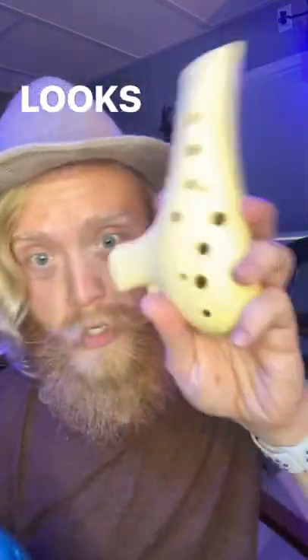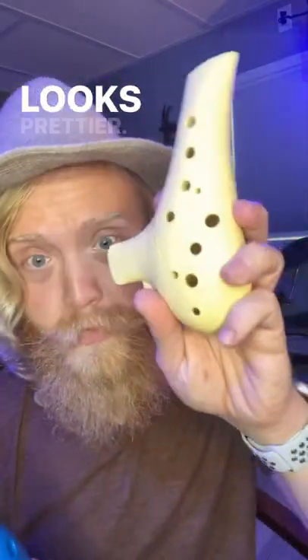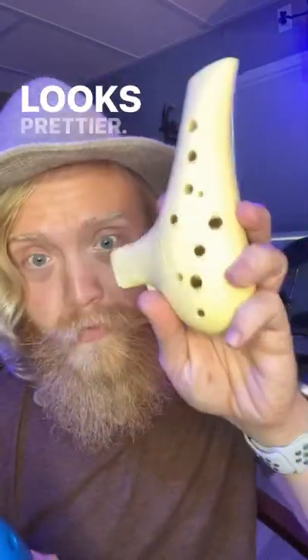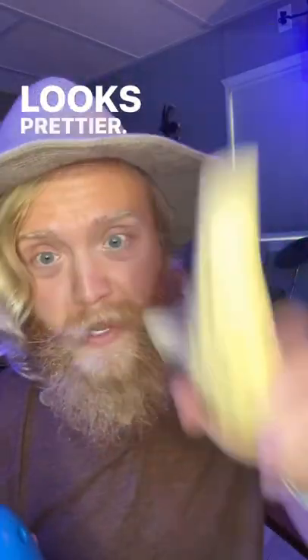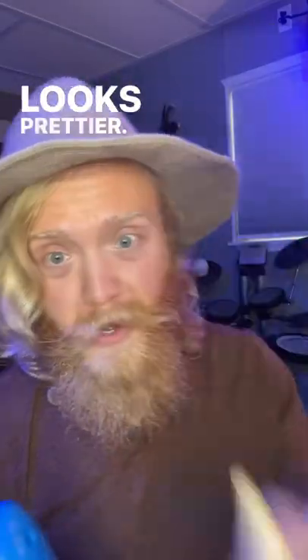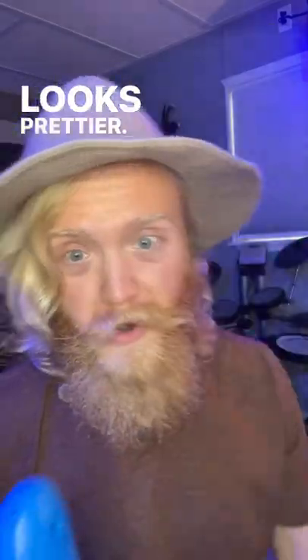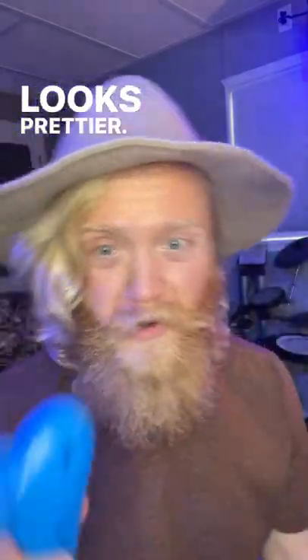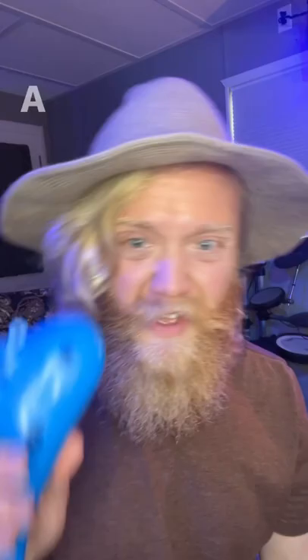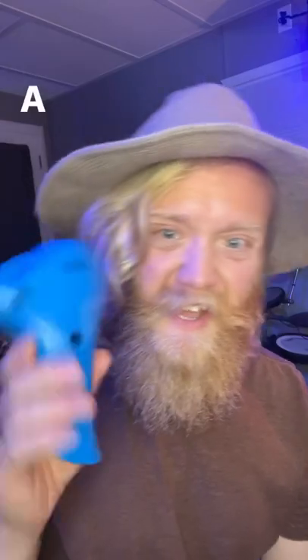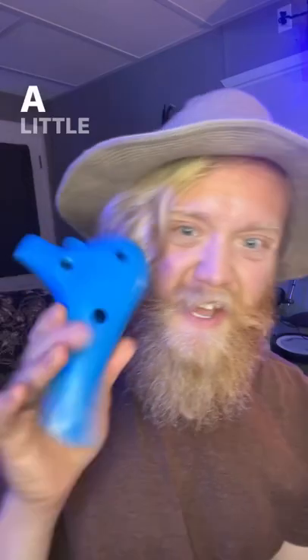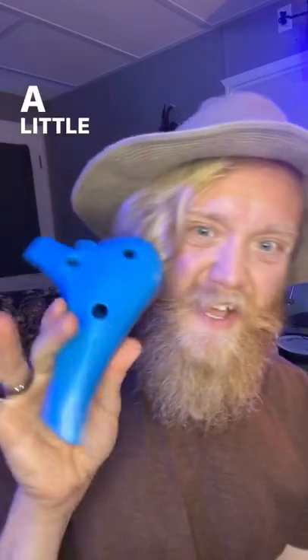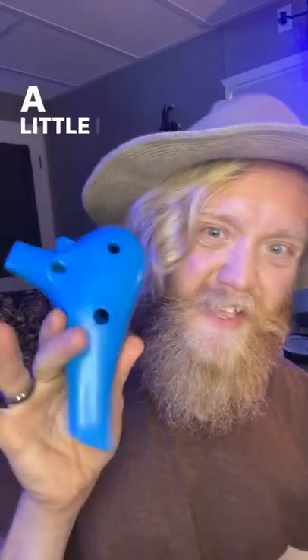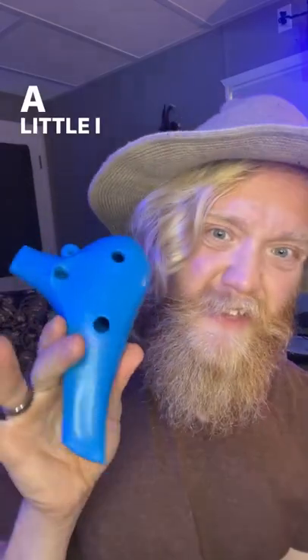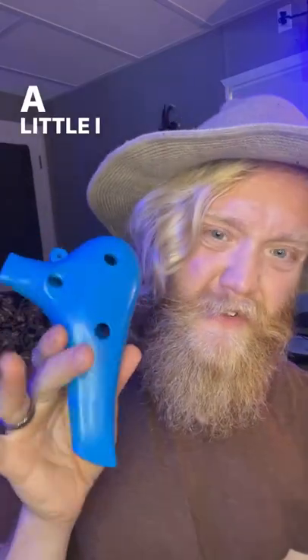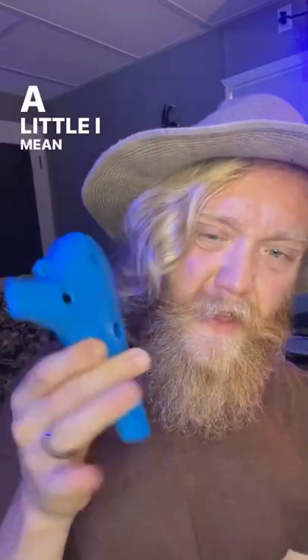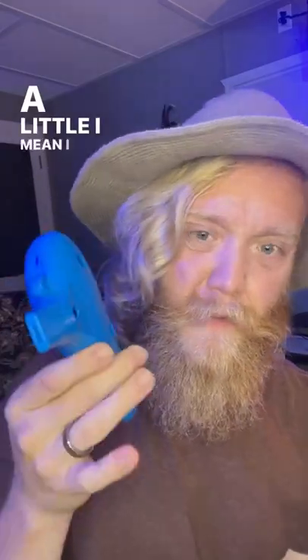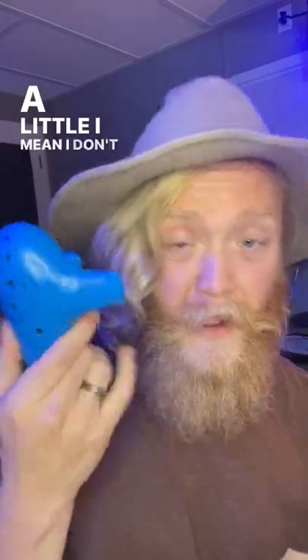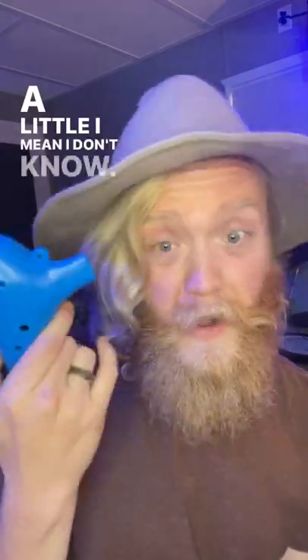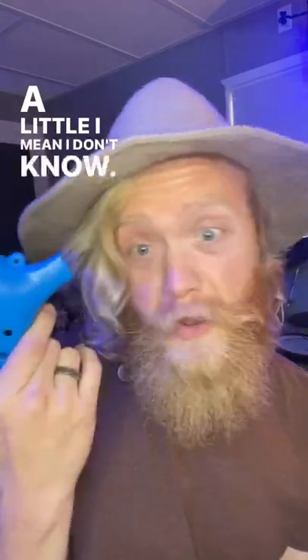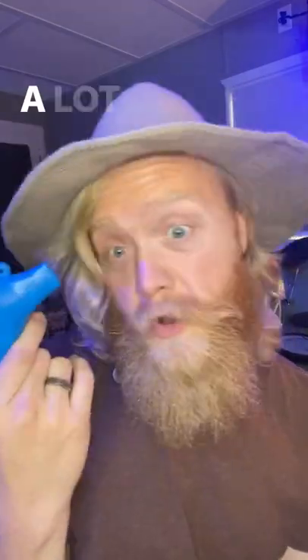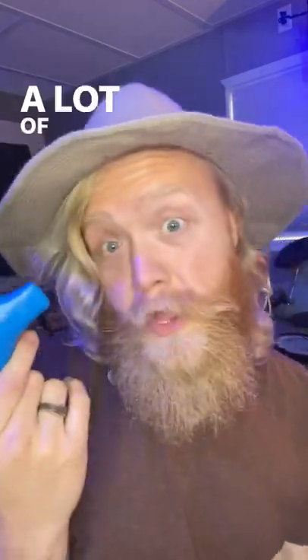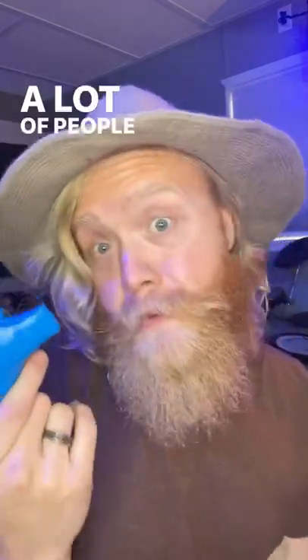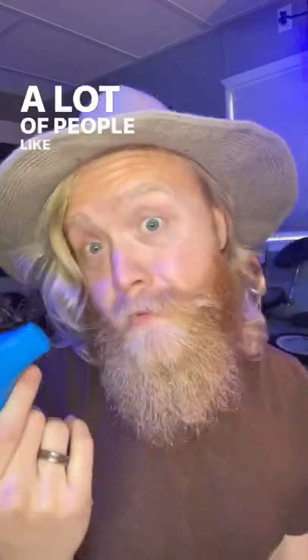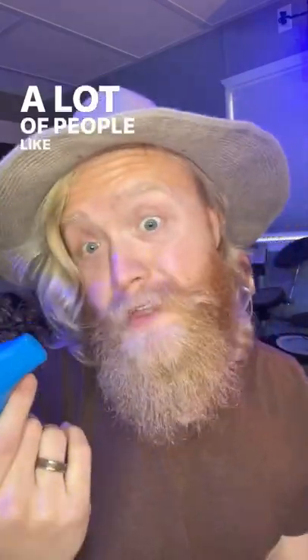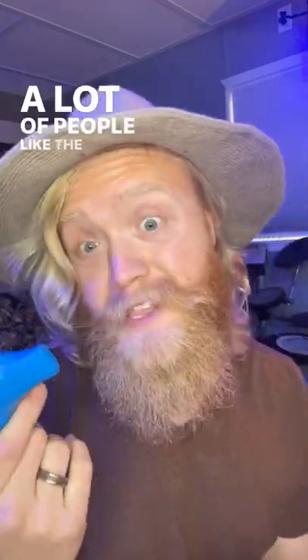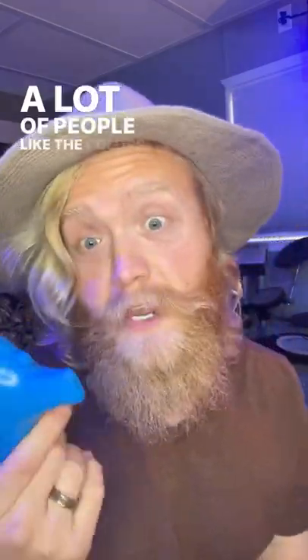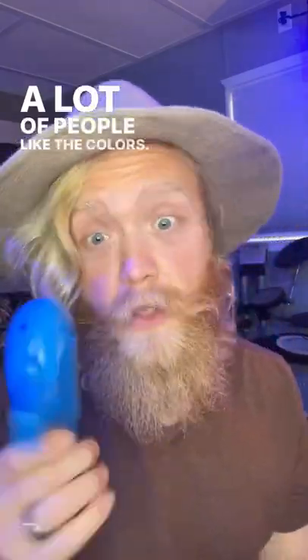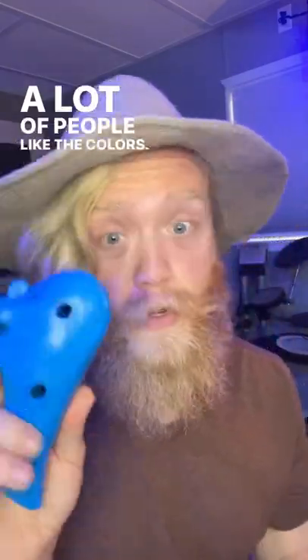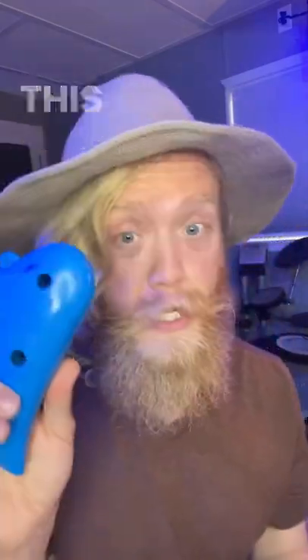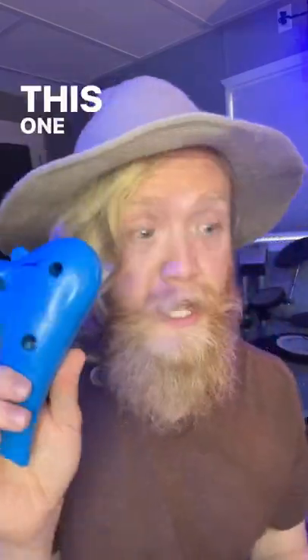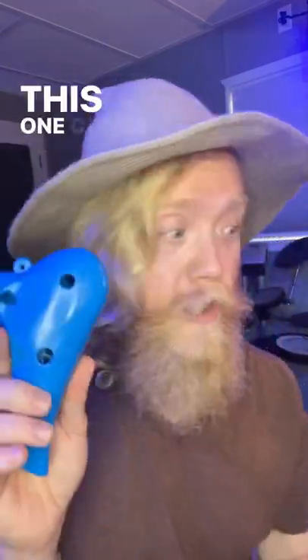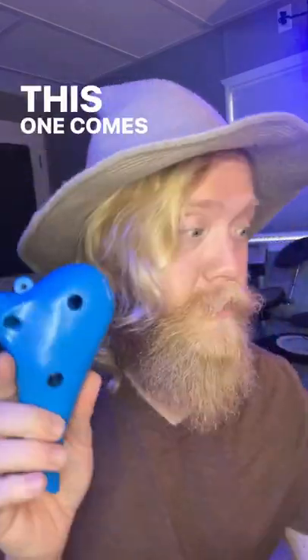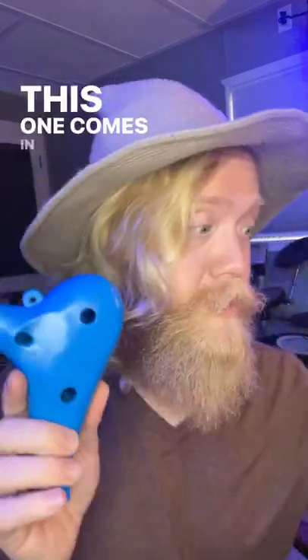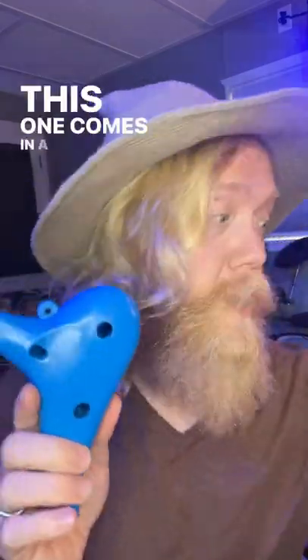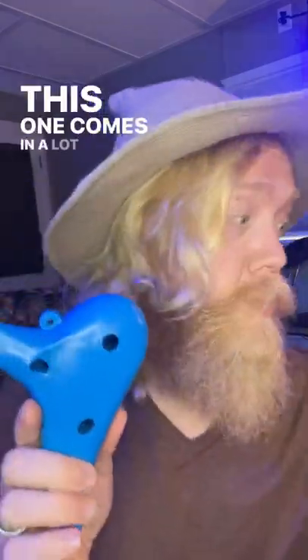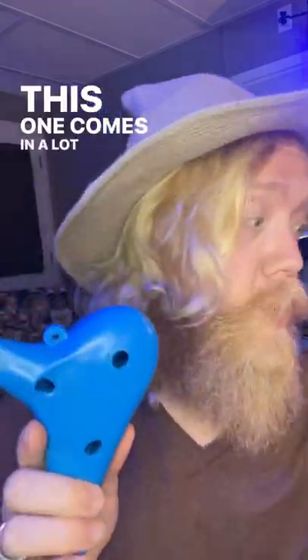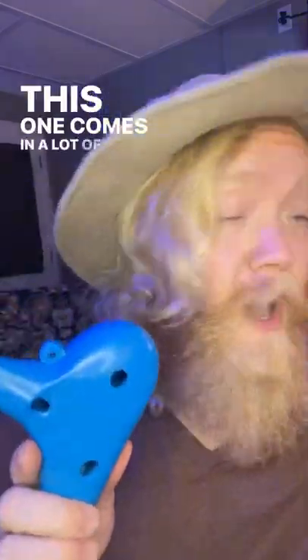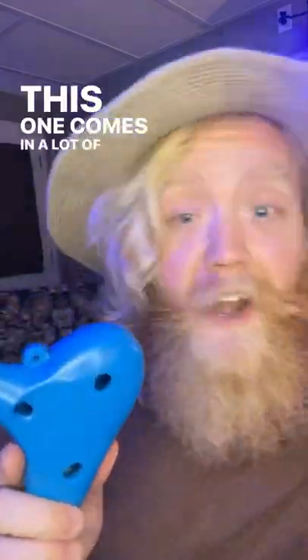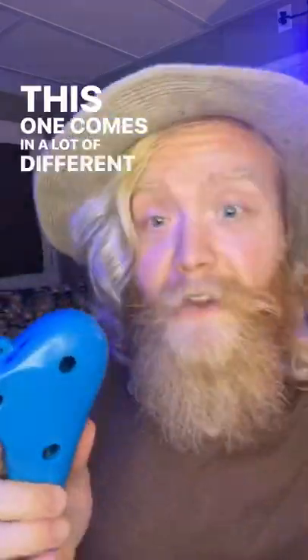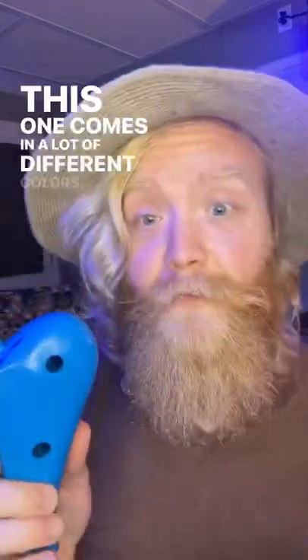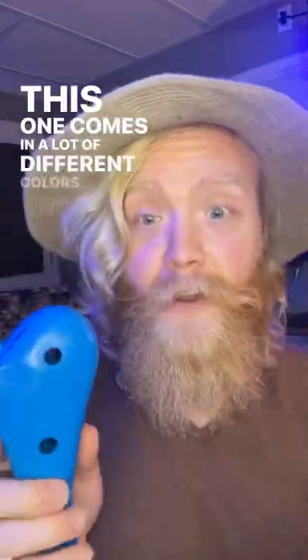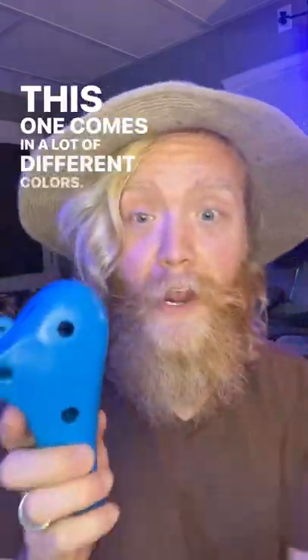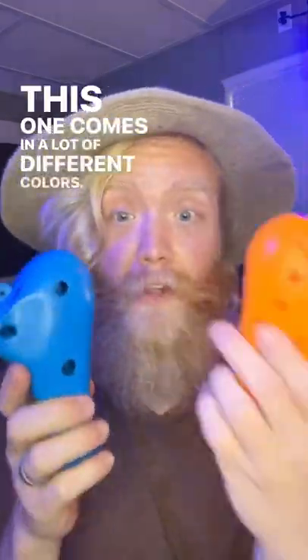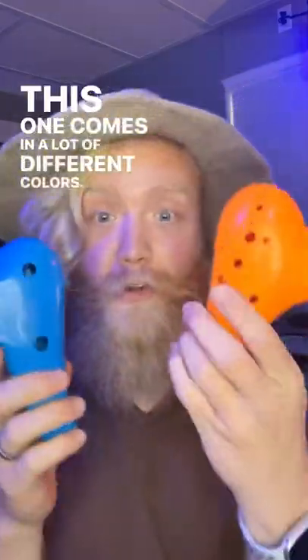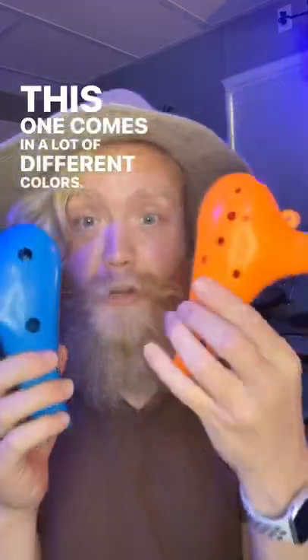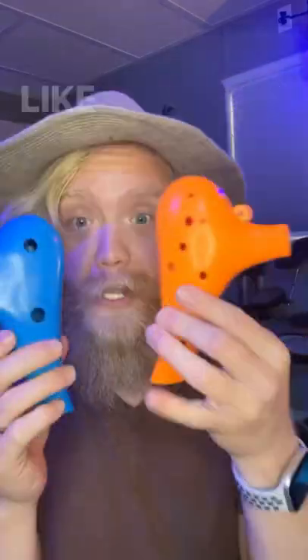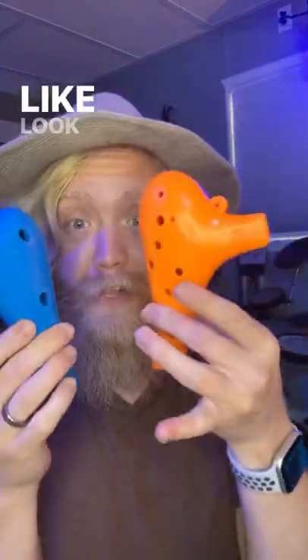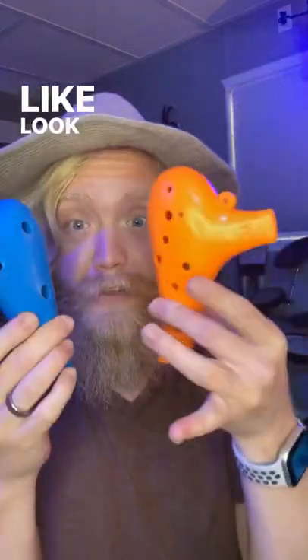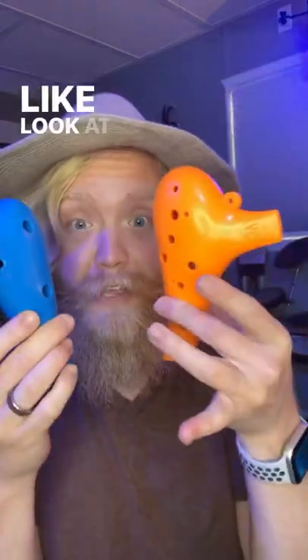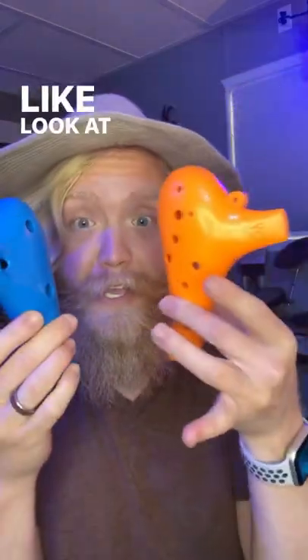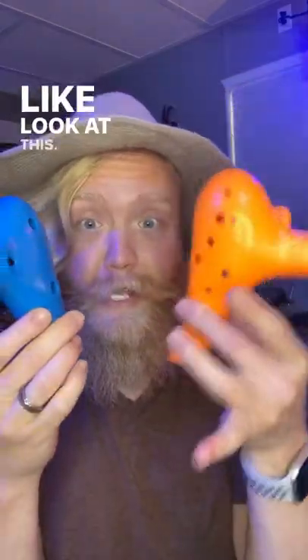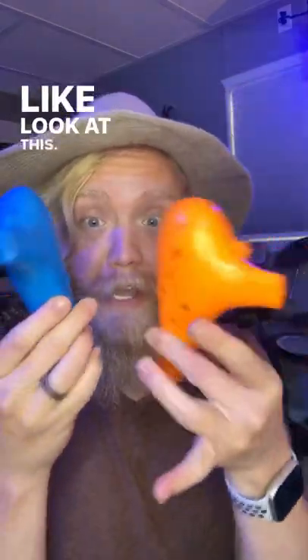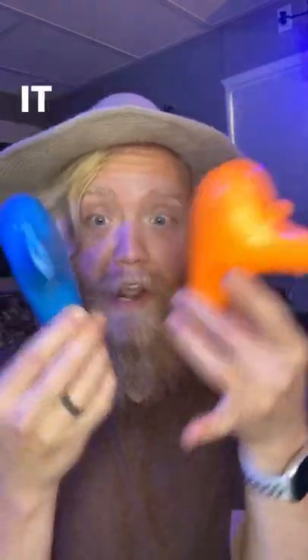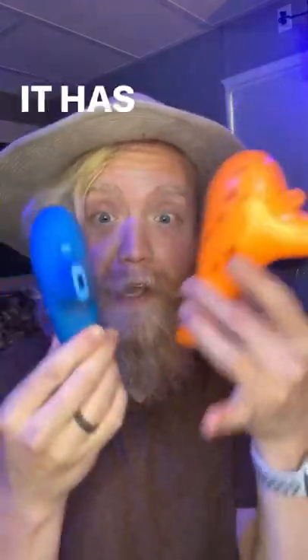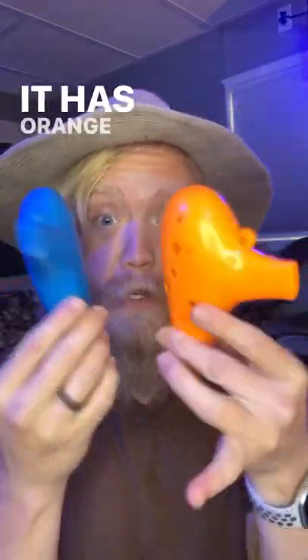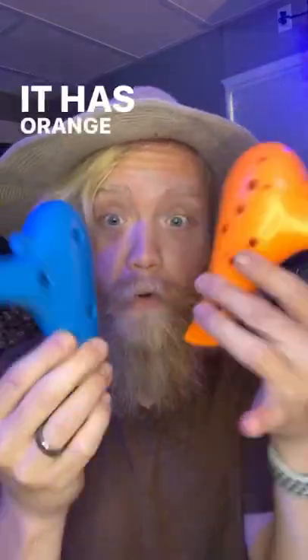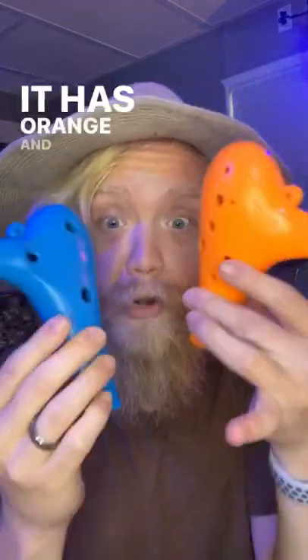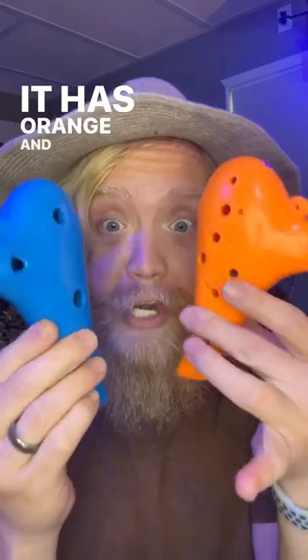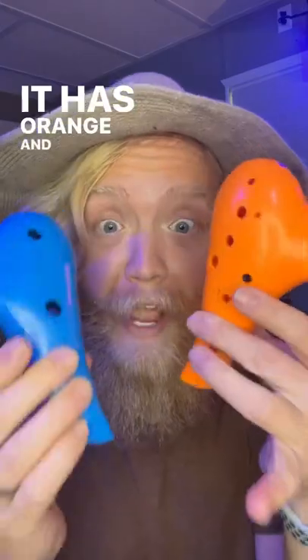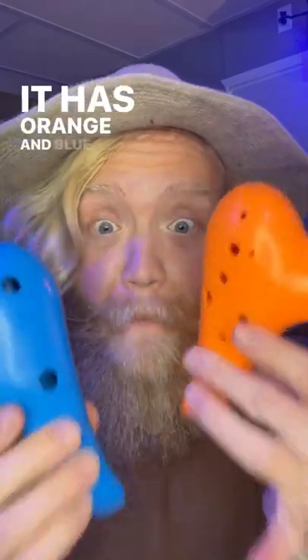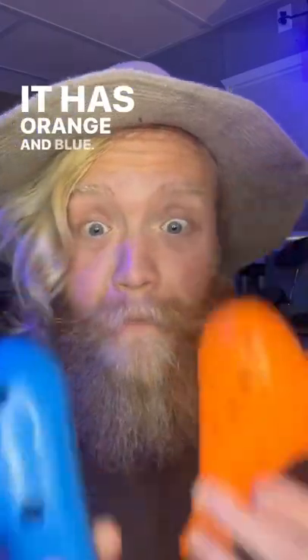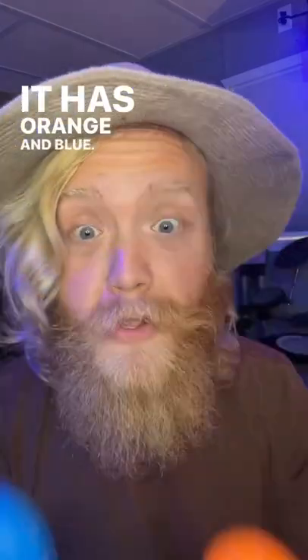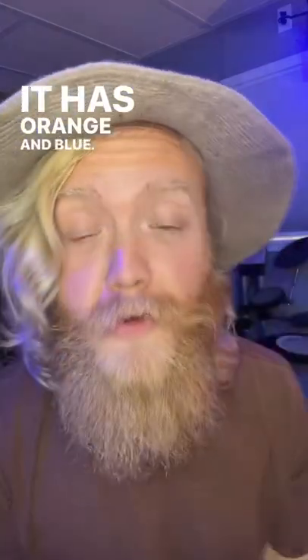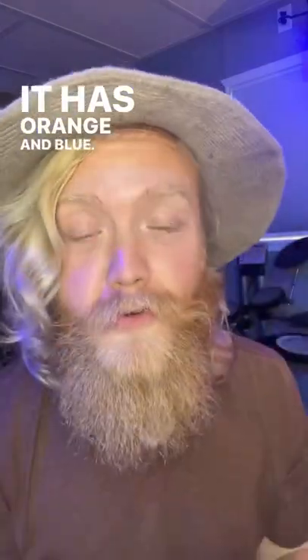Looks prettier — a little. A lot of people like the colors. This thing comes in a lot of different colors. Look at this, it has orange and blue.